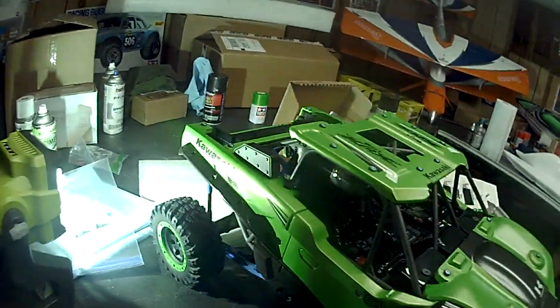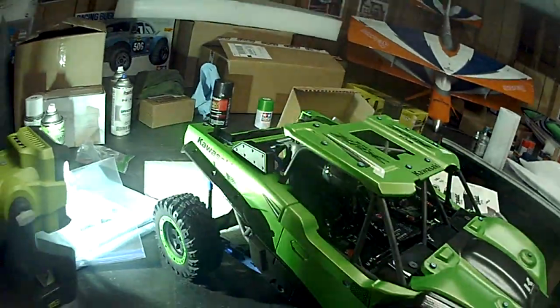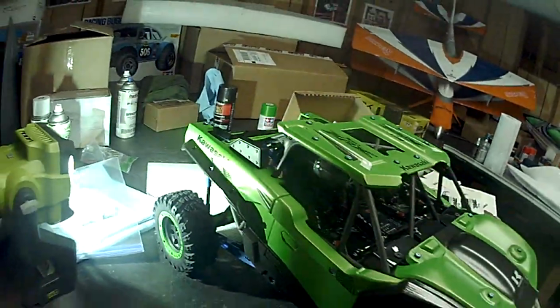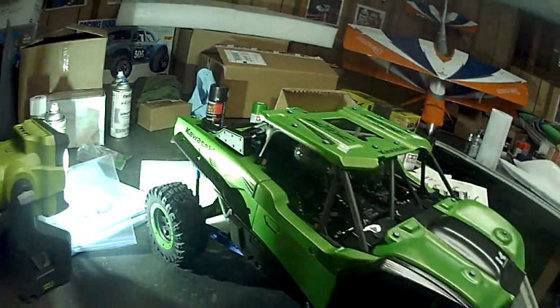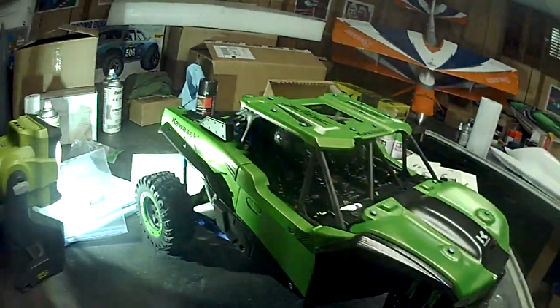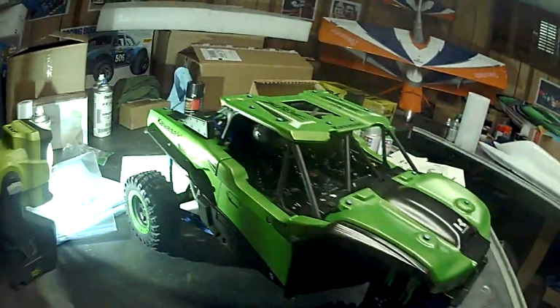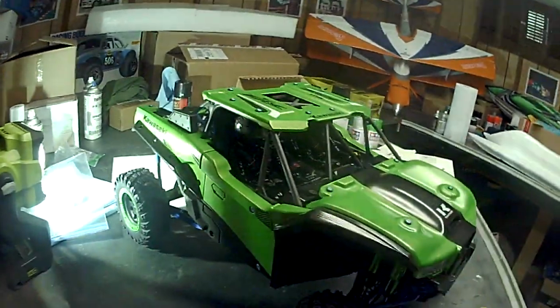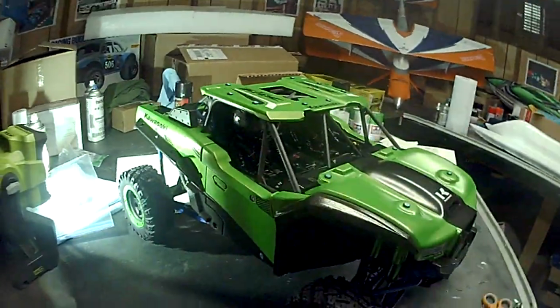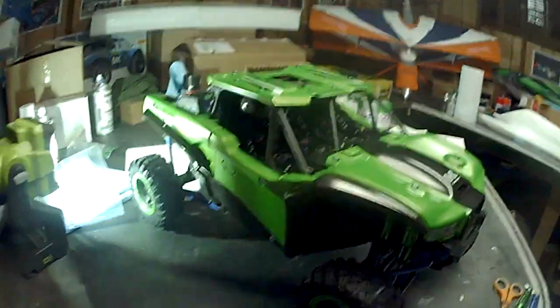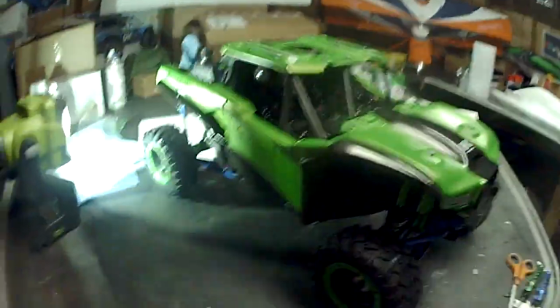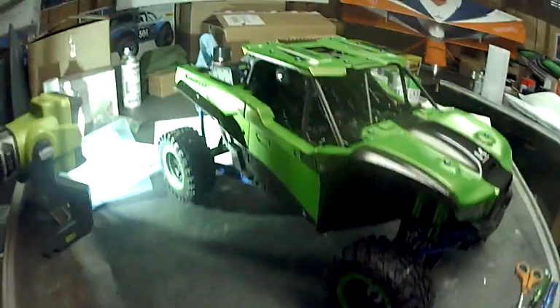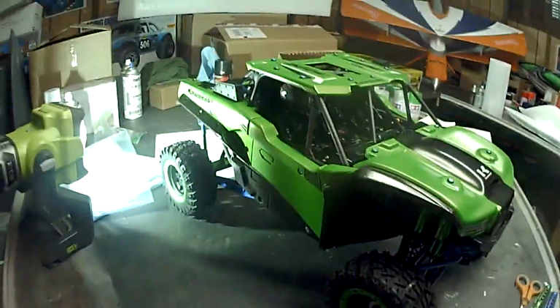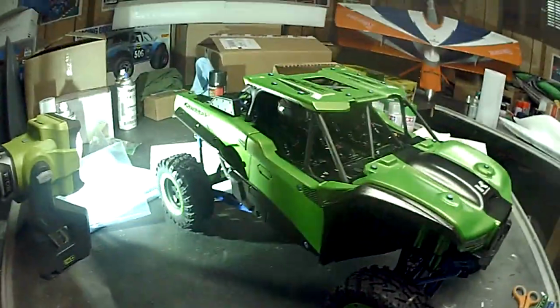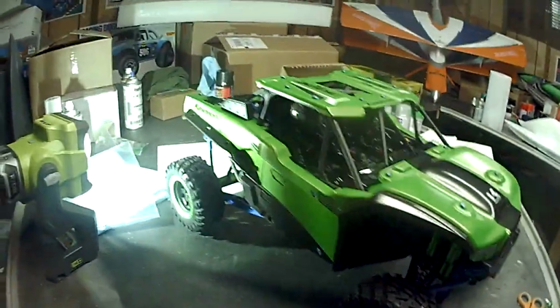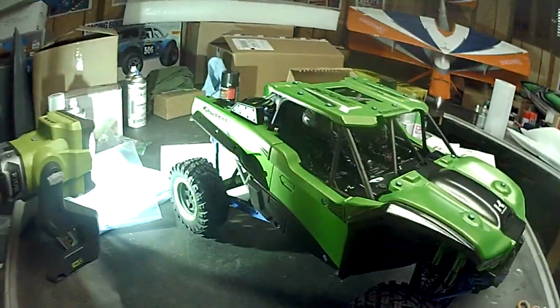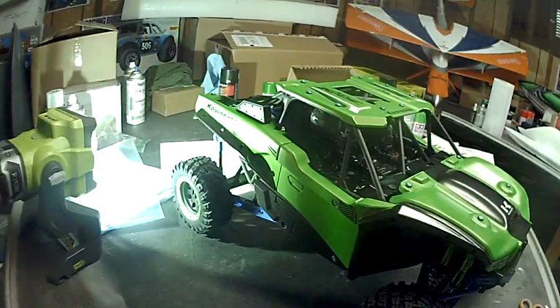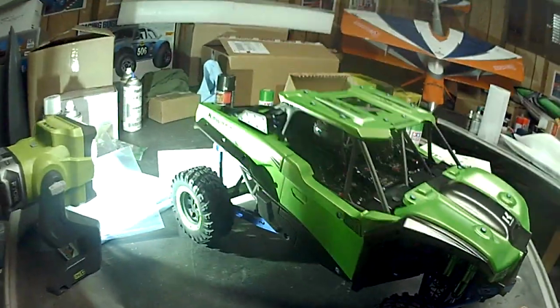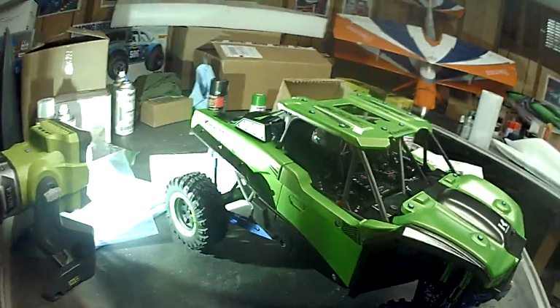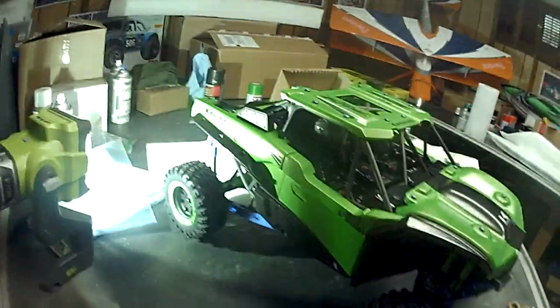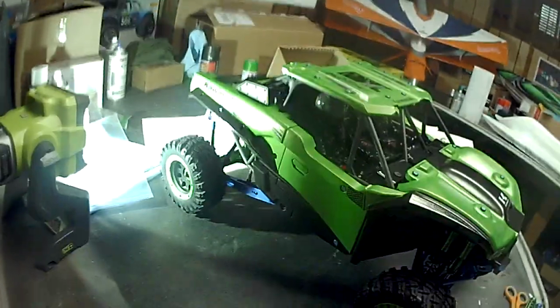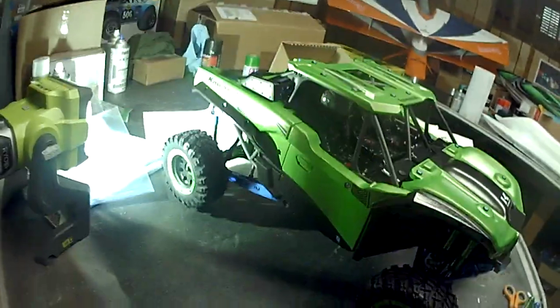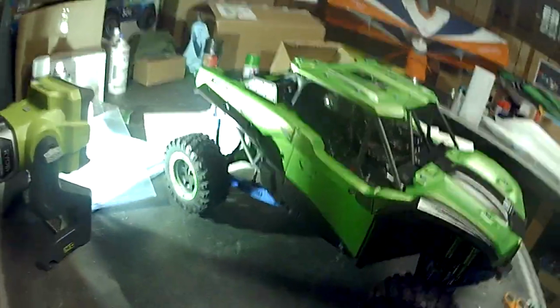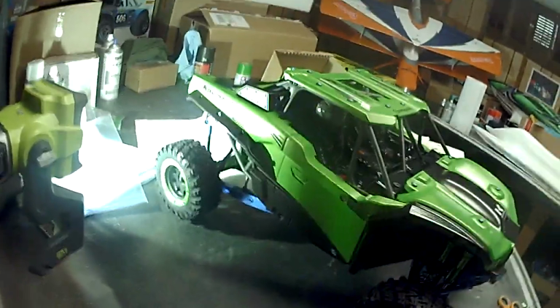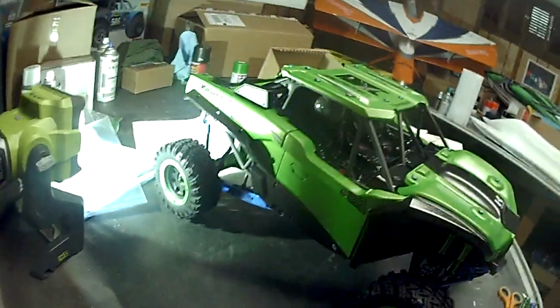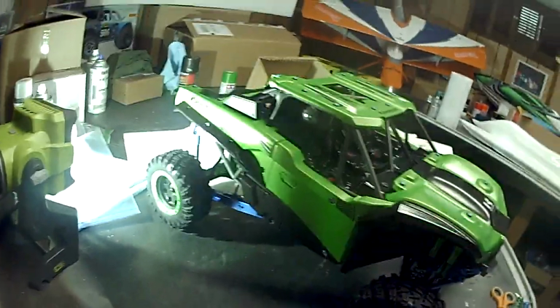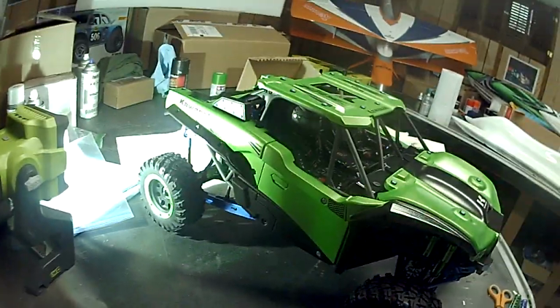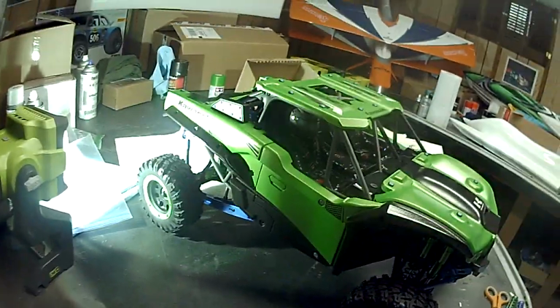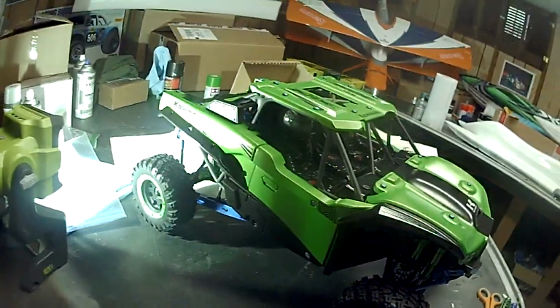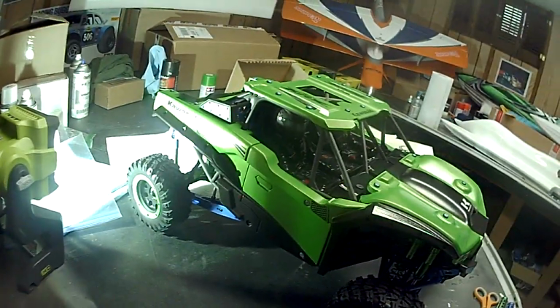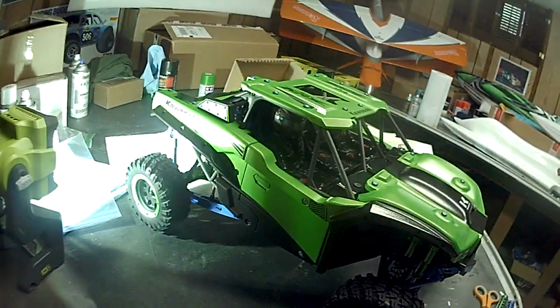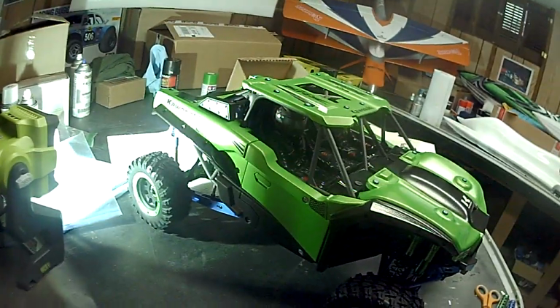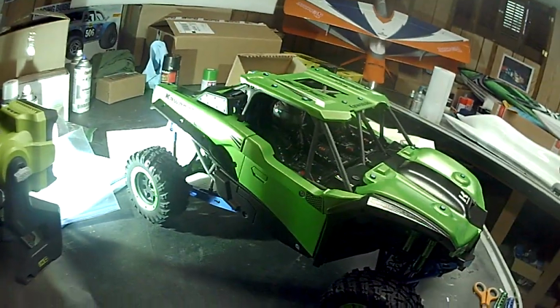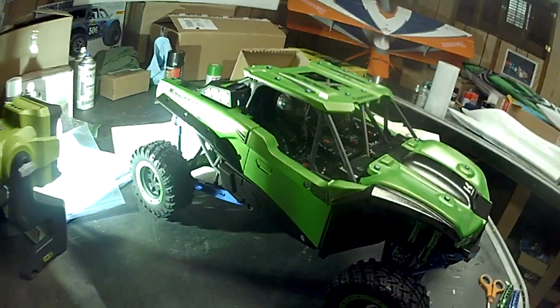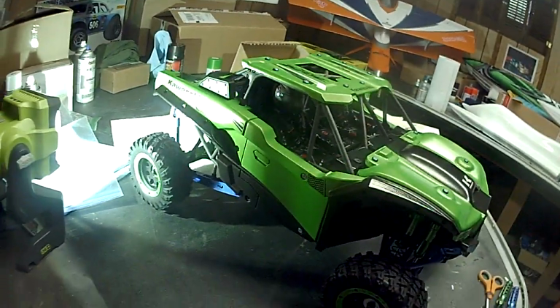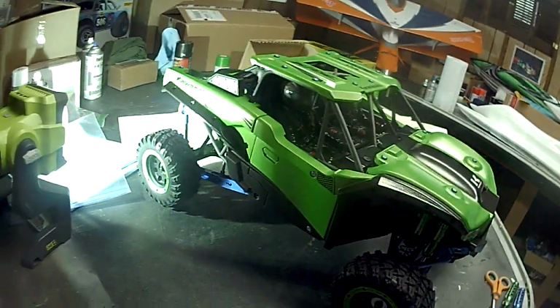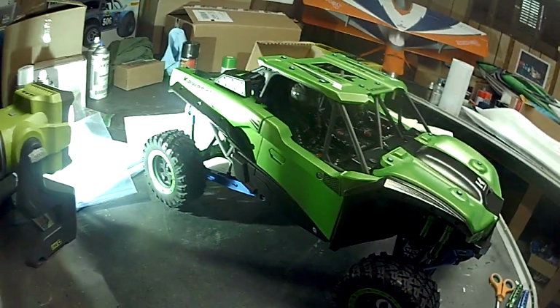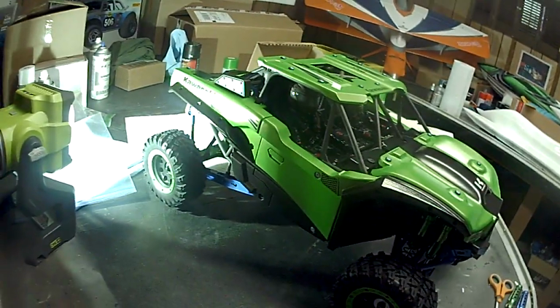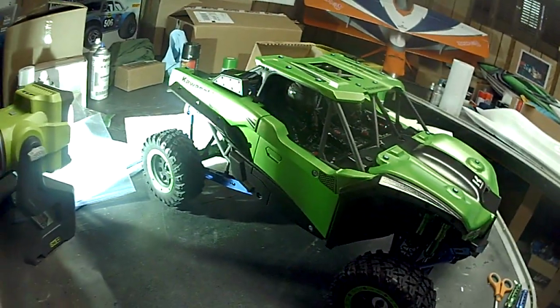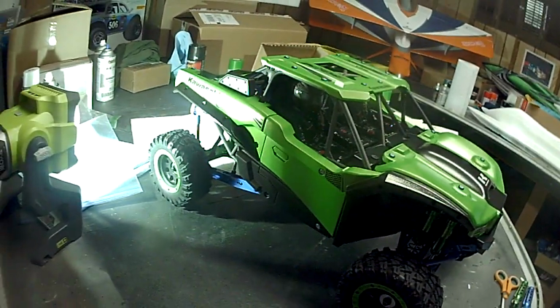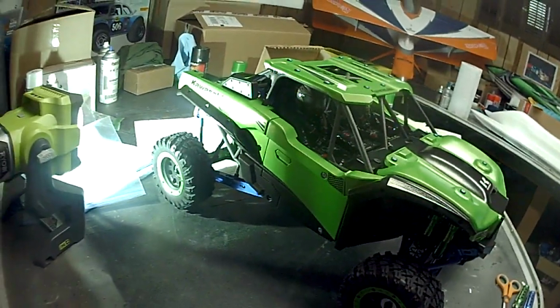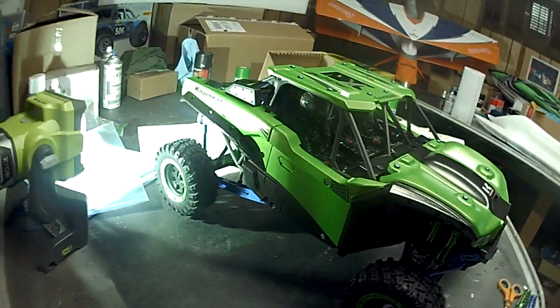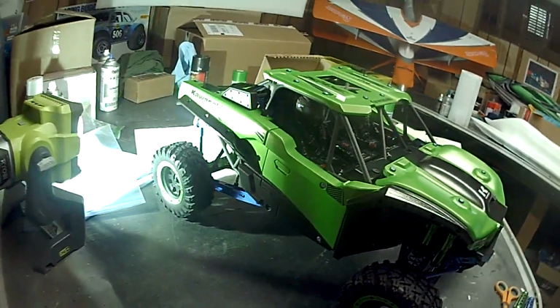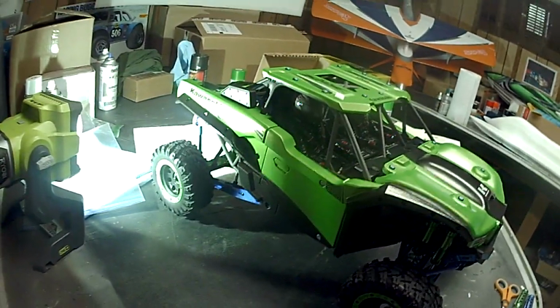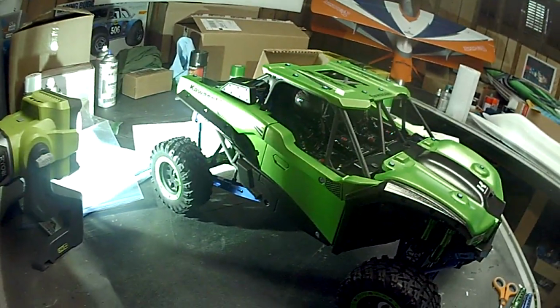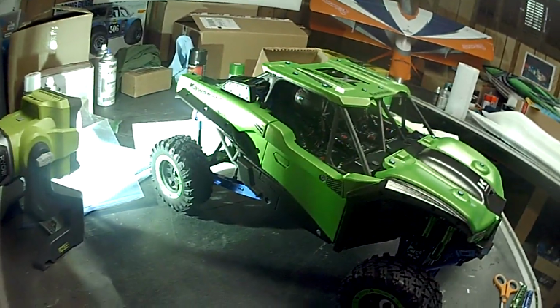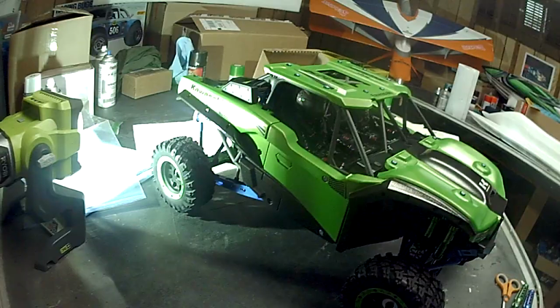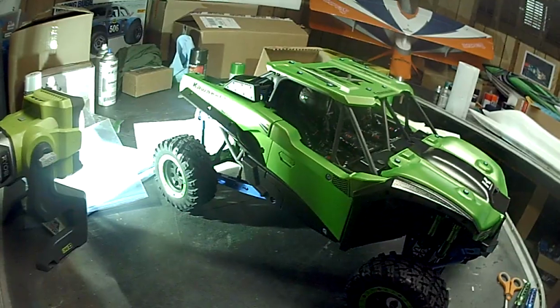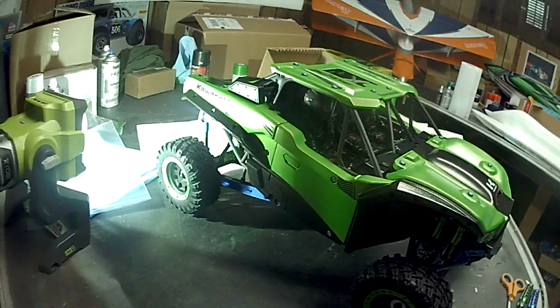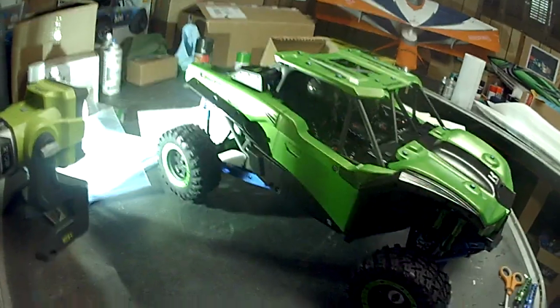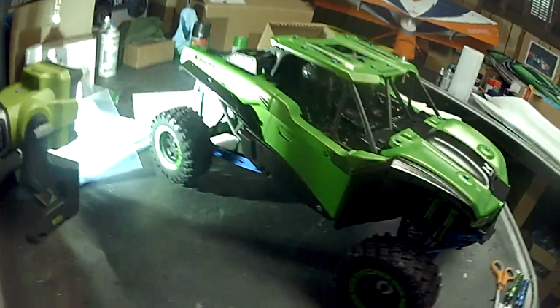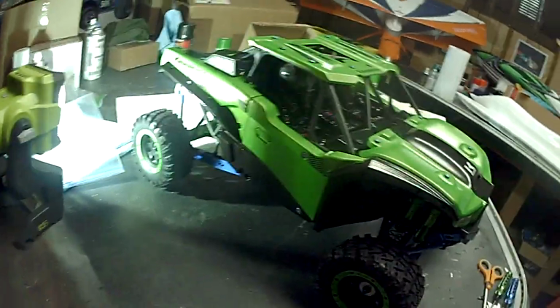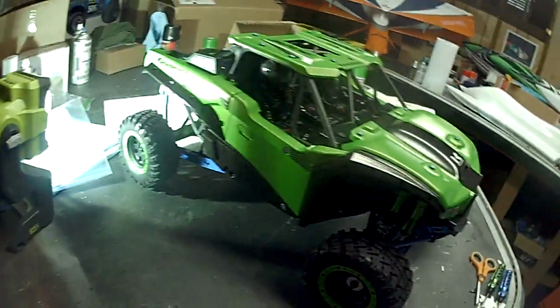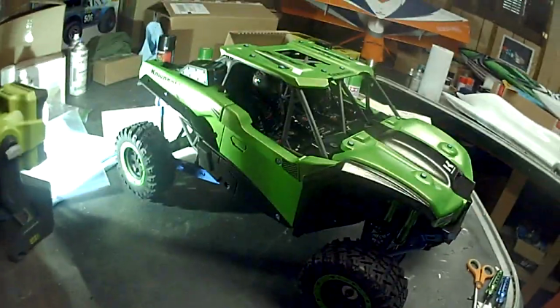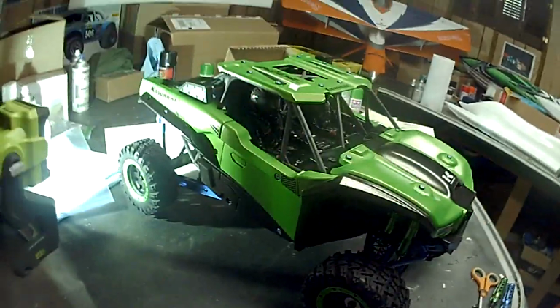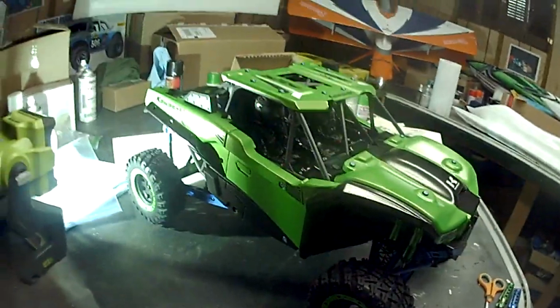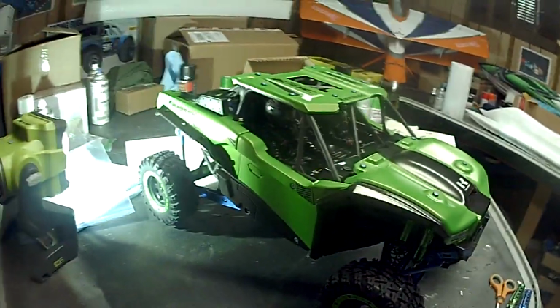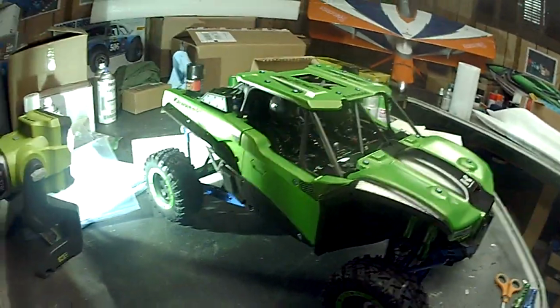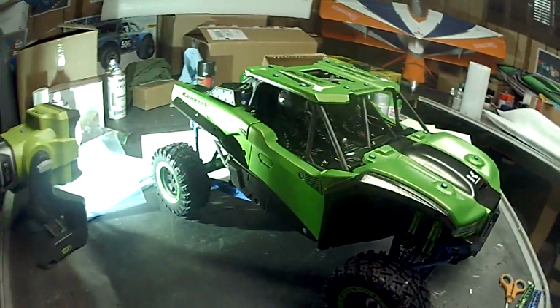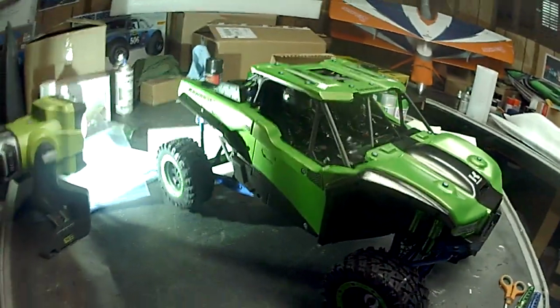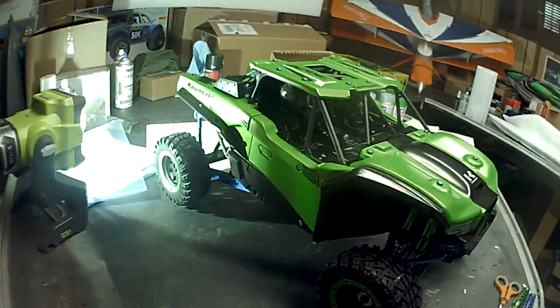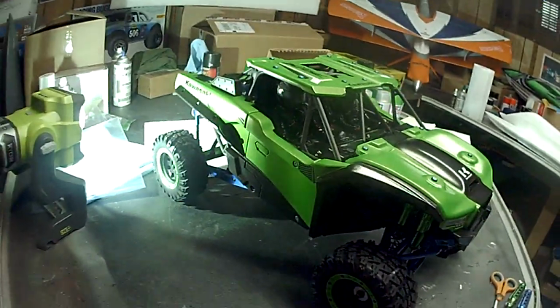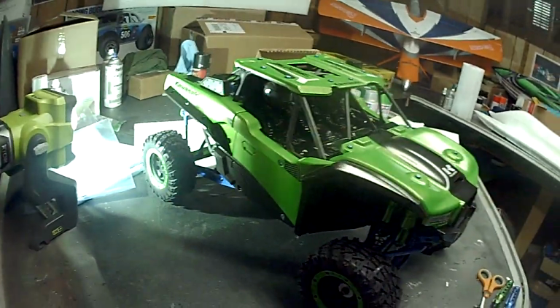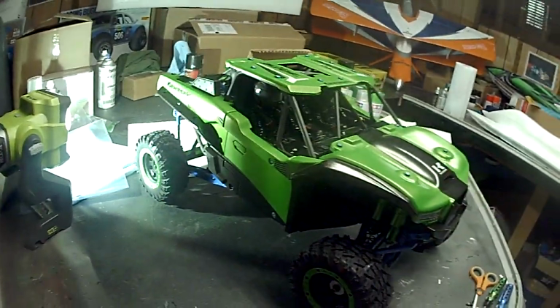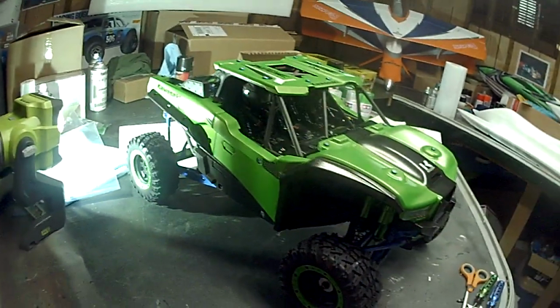Anyway, hope you guys like it. I just threw it together real quick — I've got to take it all back apart and start clear coating. Thanks, see you next time.